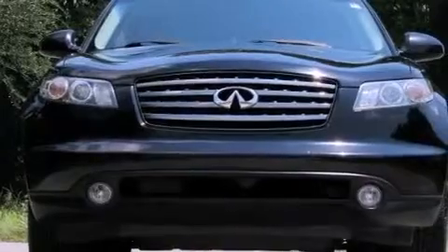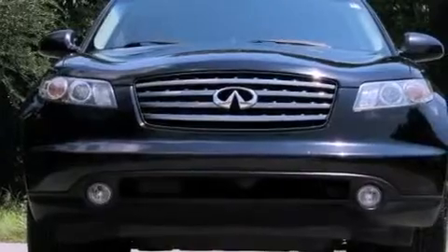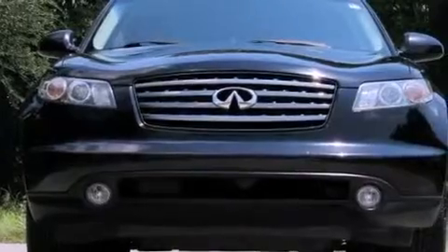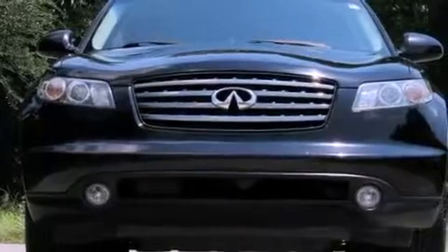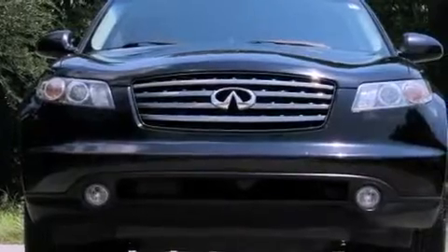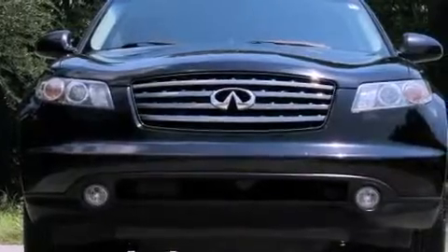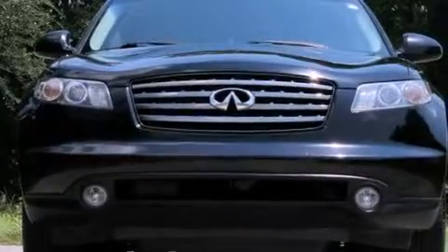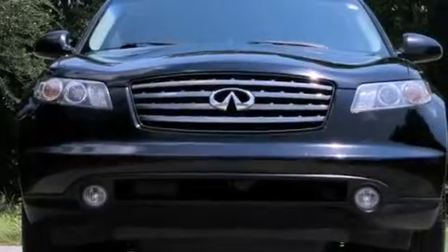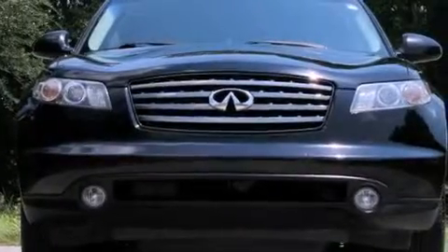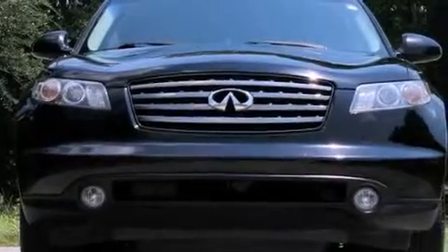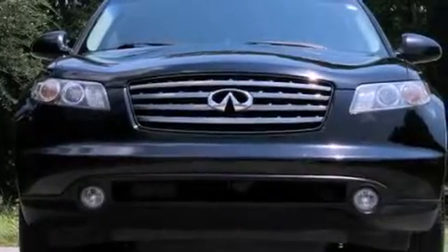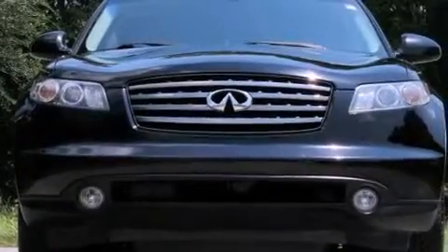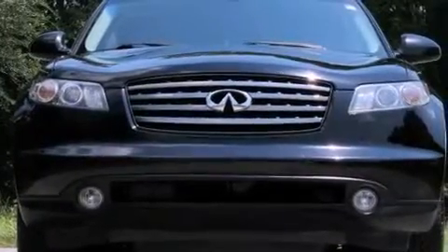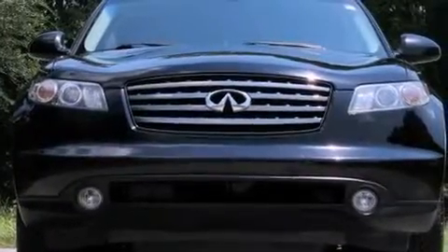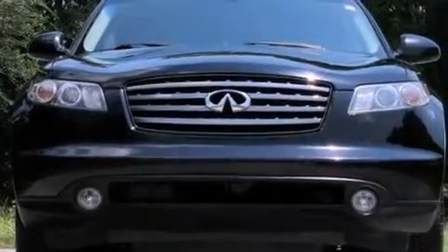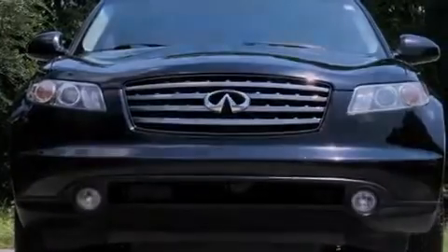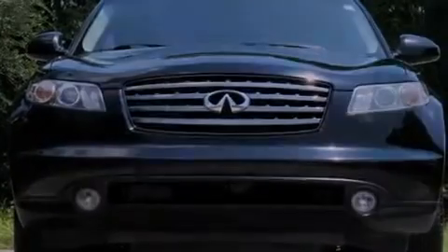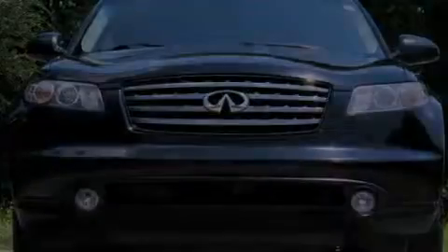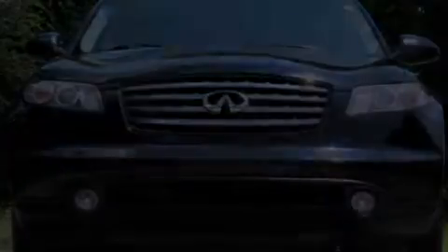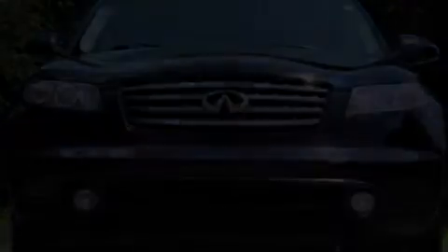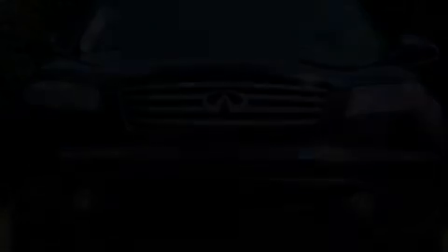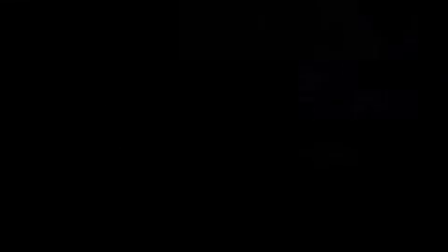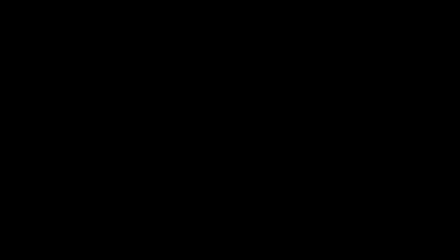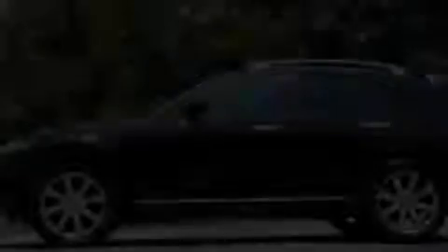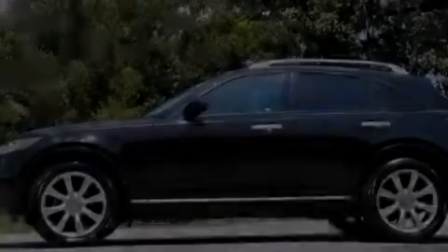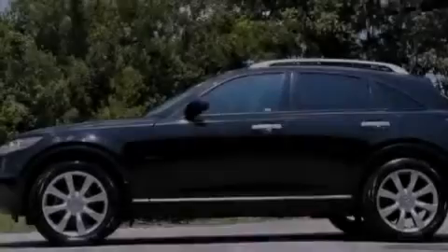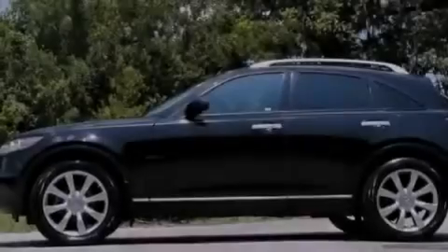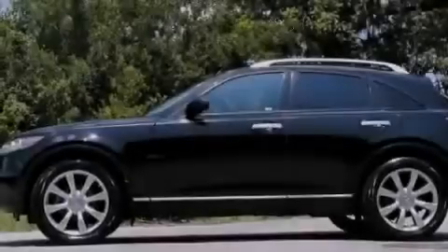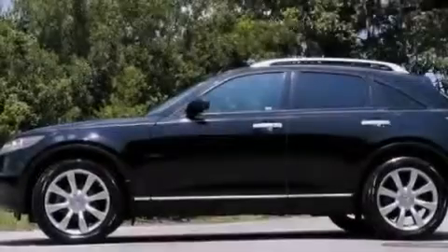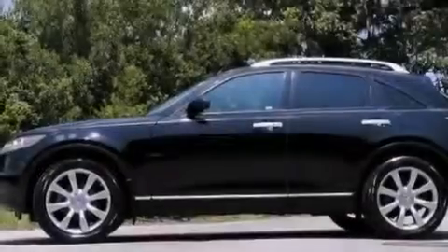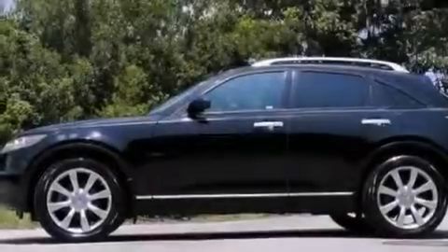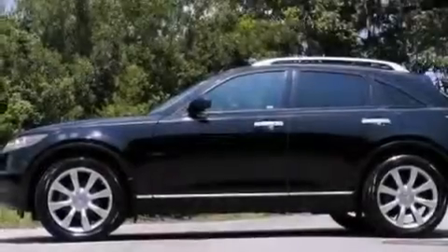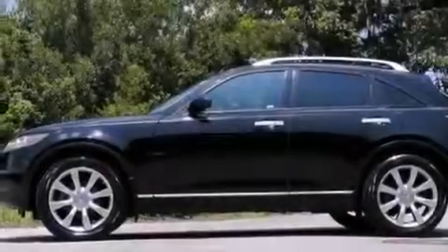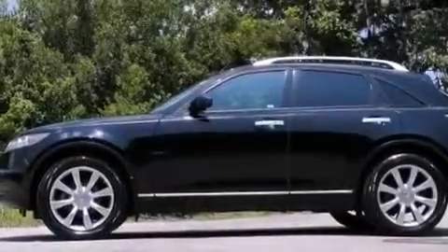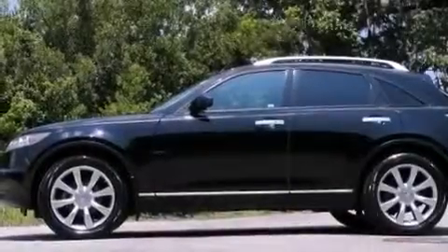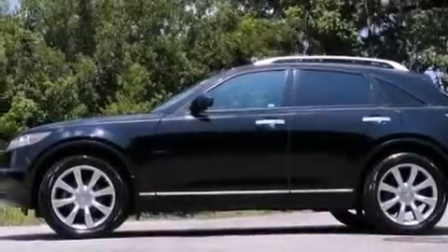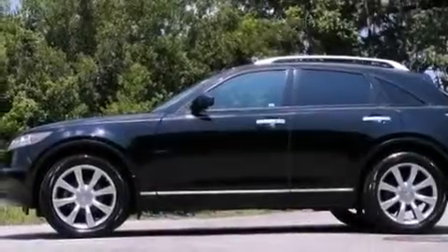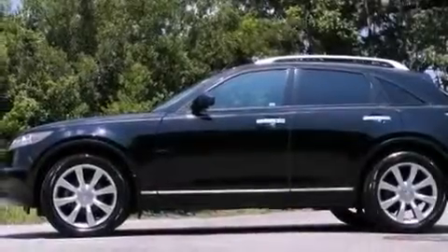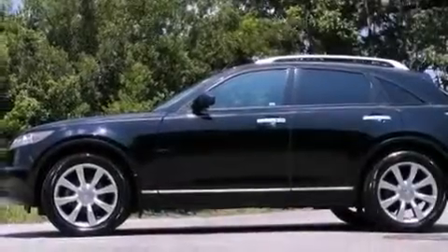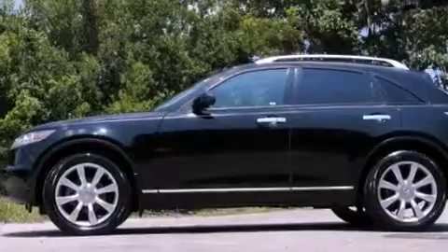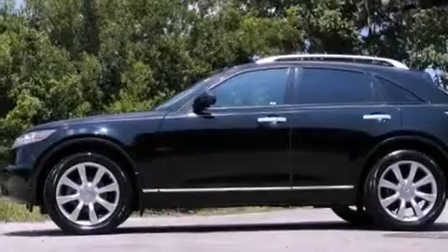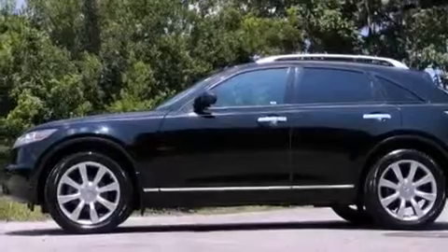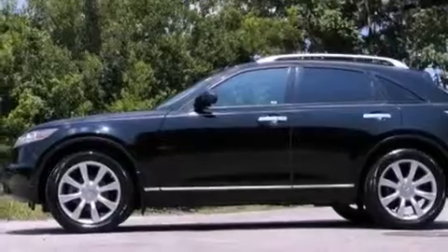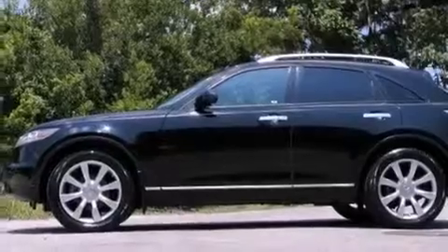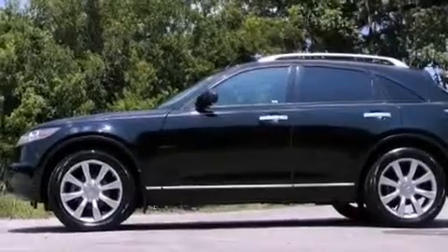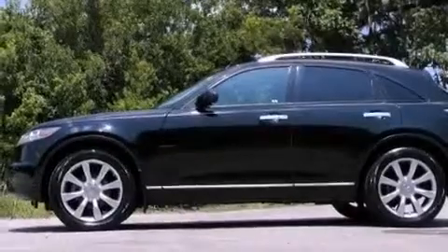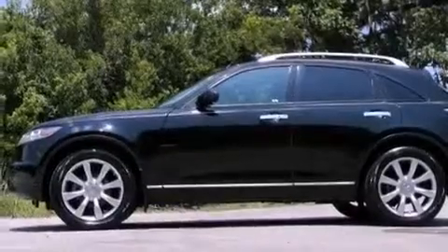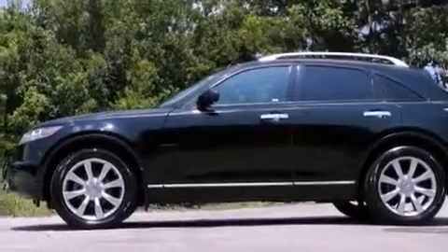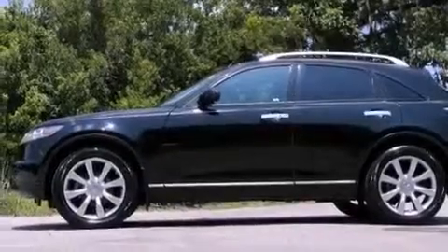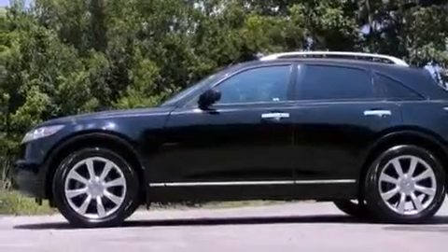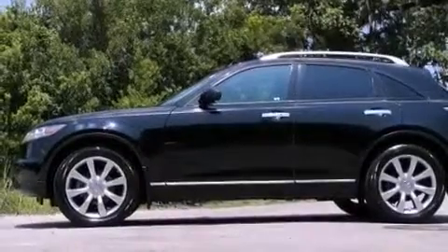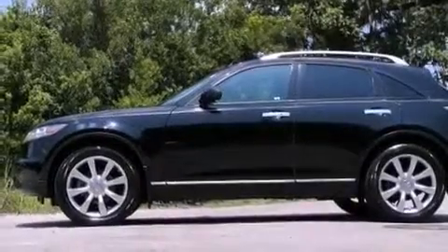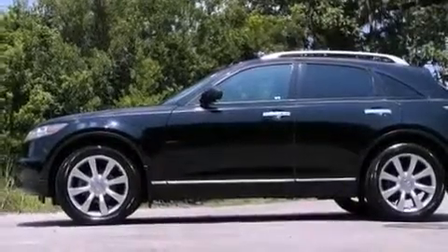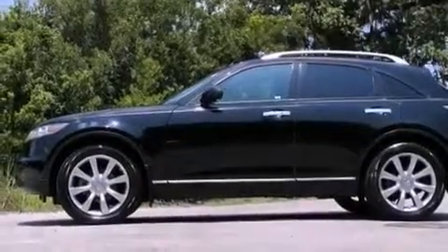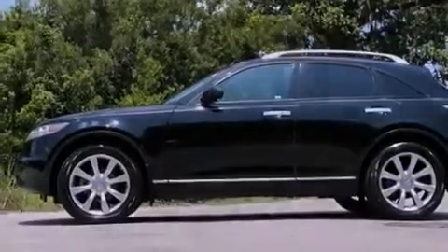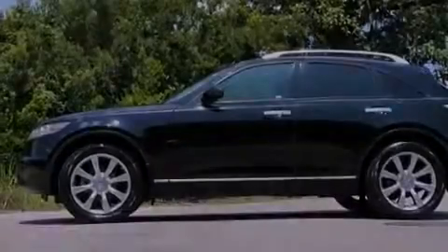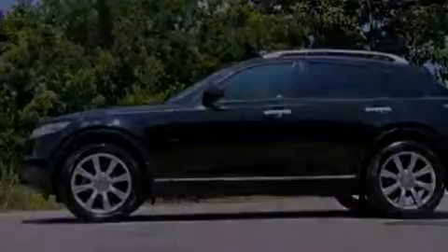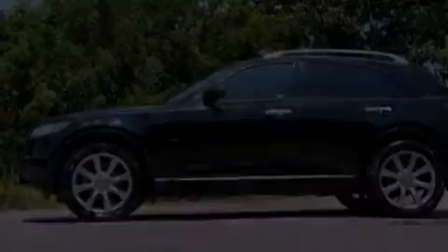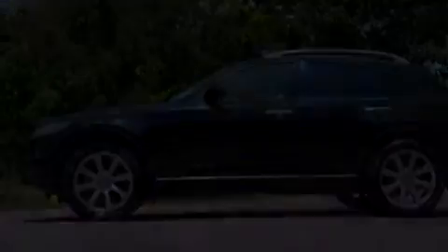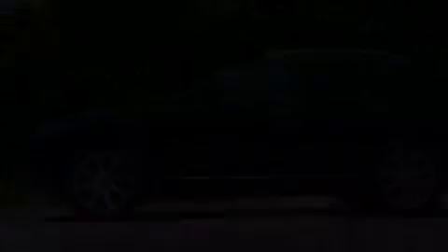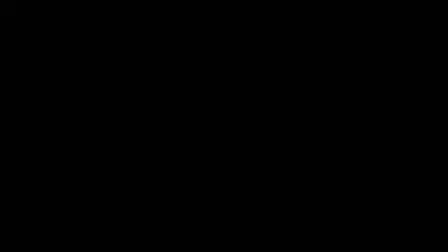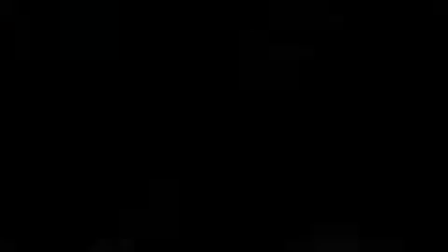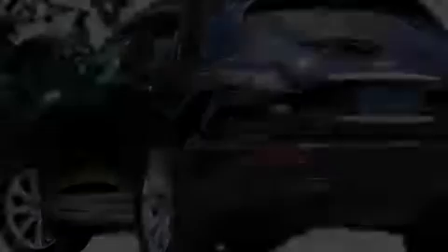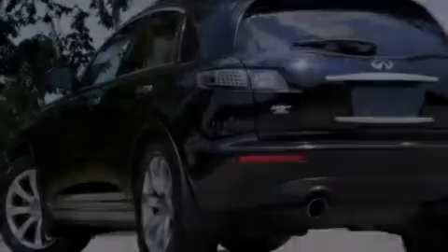Its top features and packages include a touring package, a sport package, a low-tire pressure indicator, and xenon headlights.